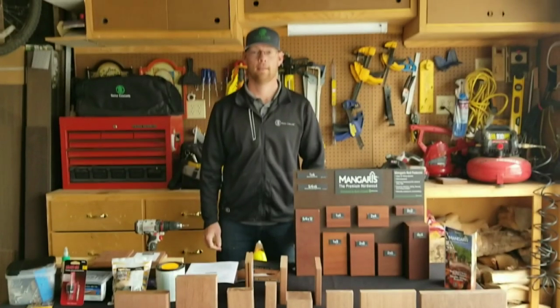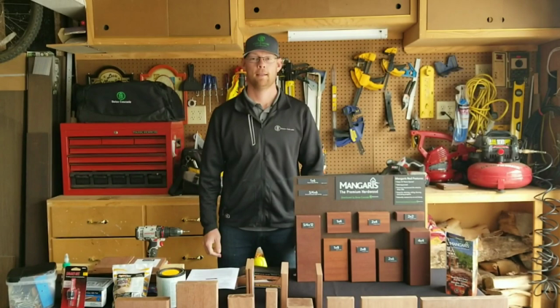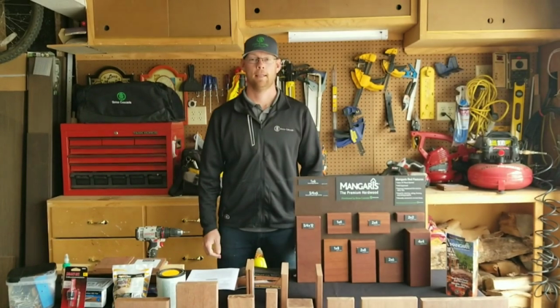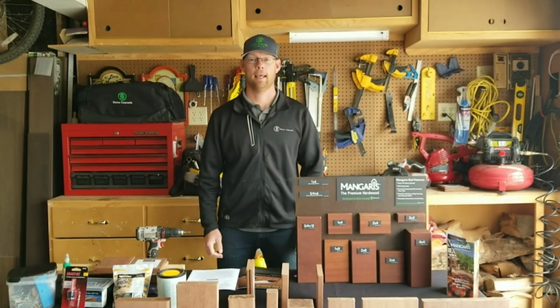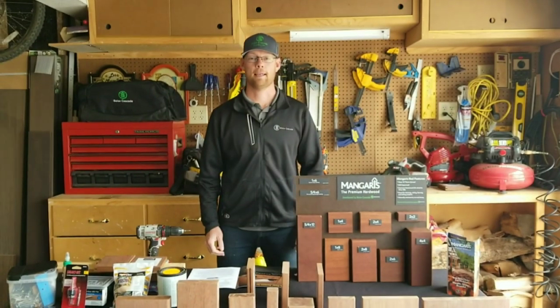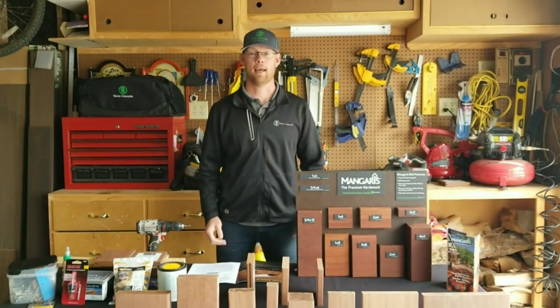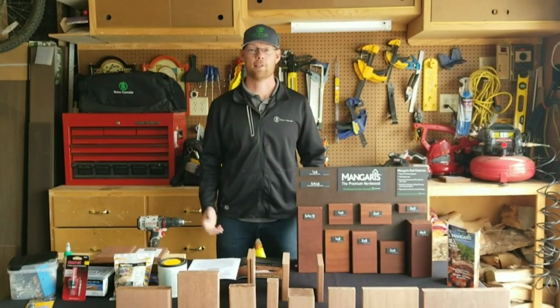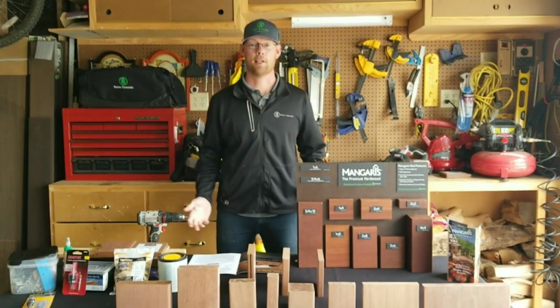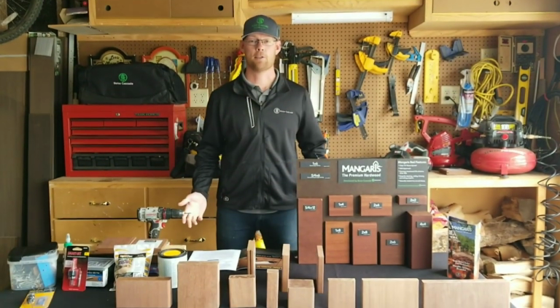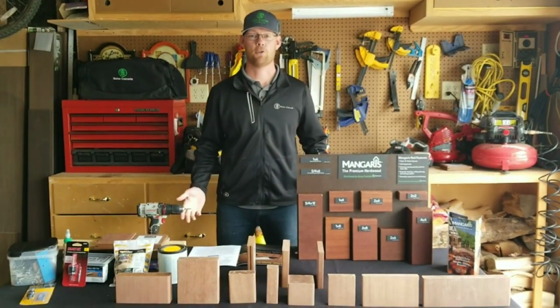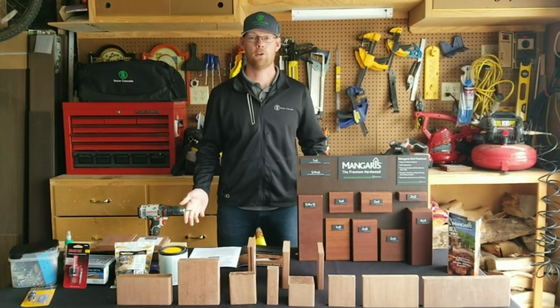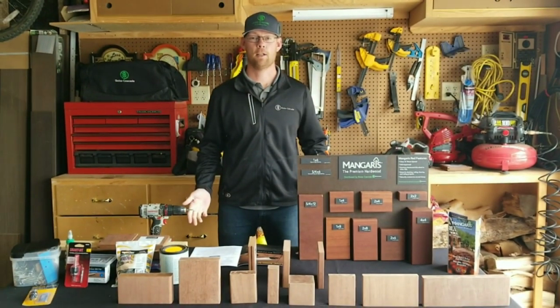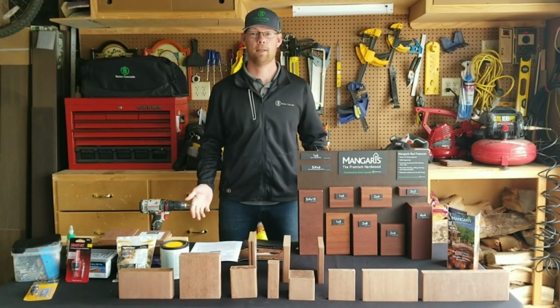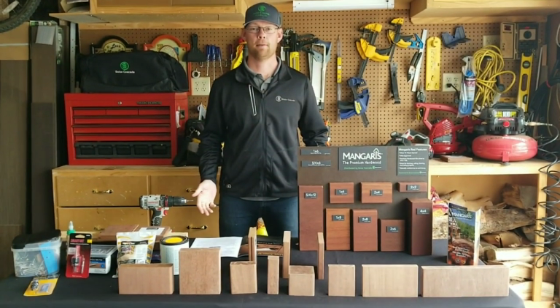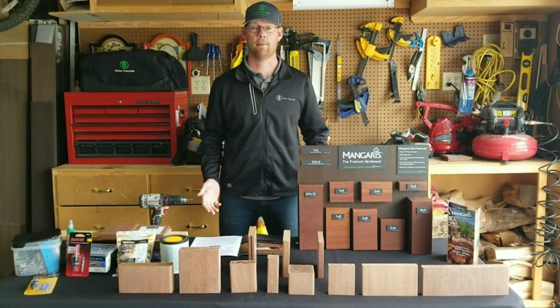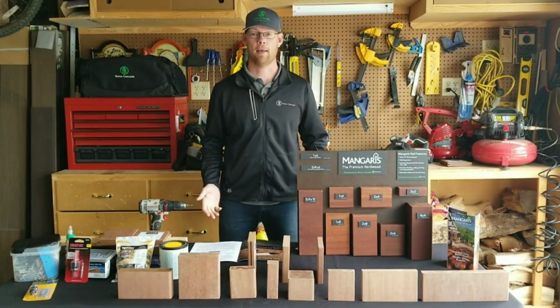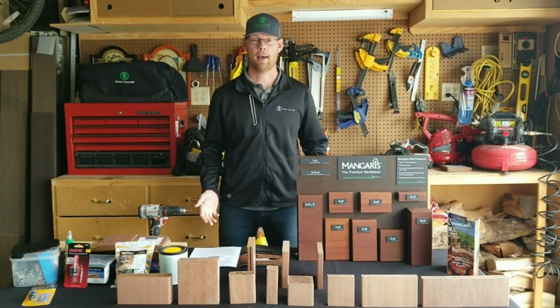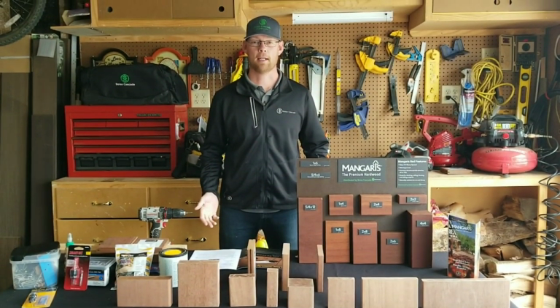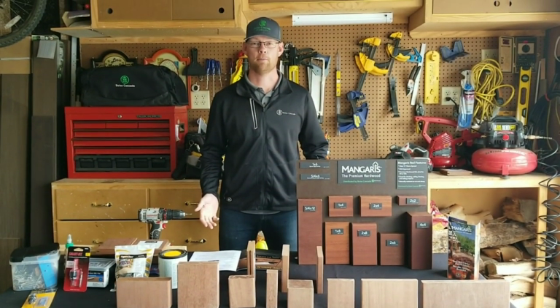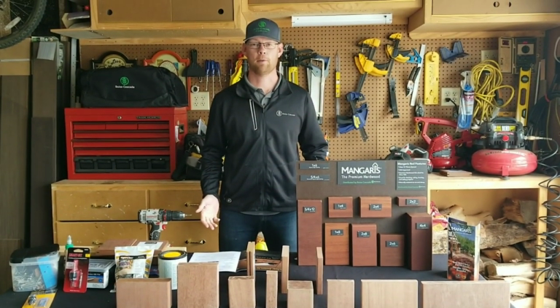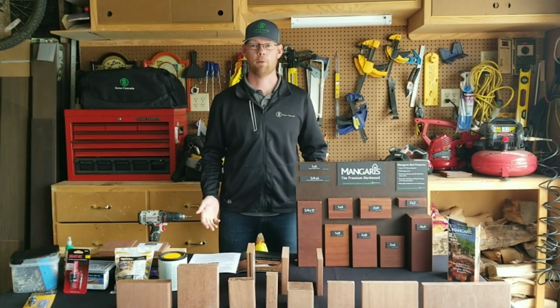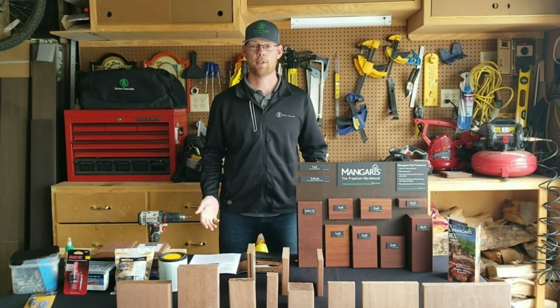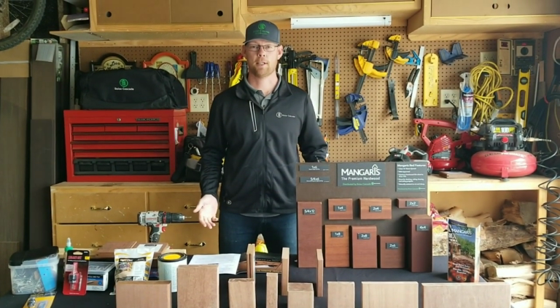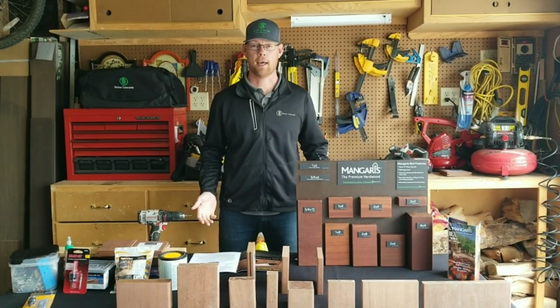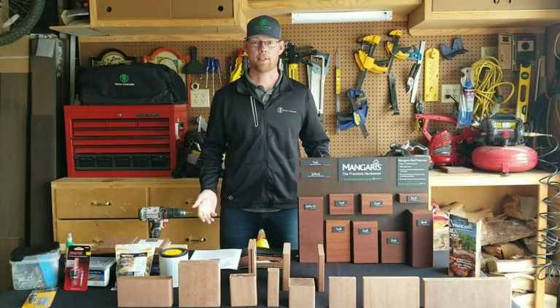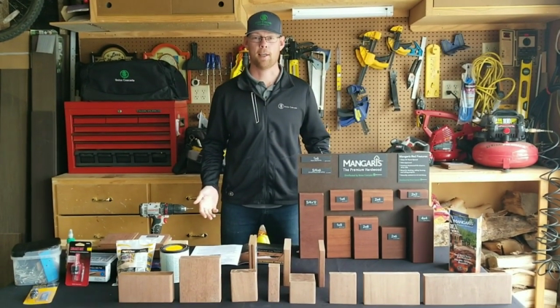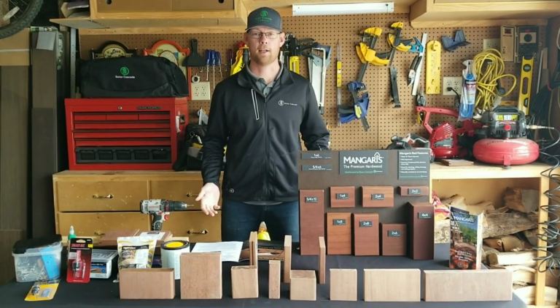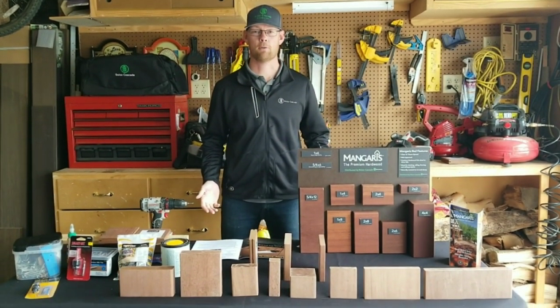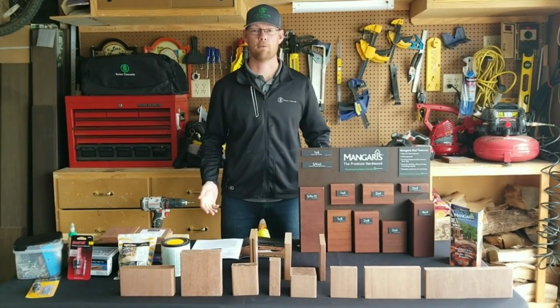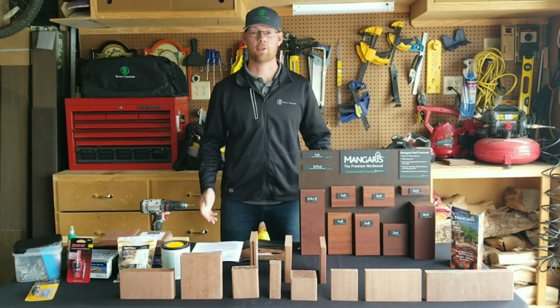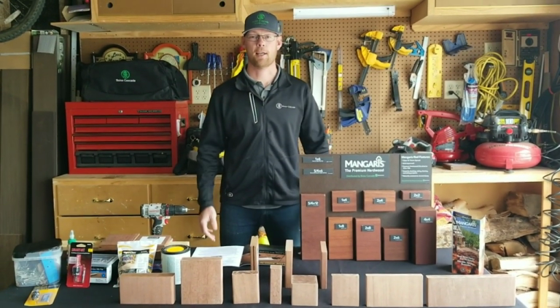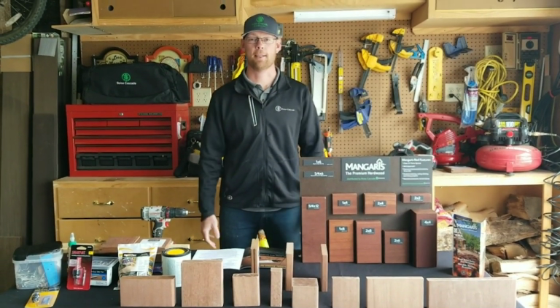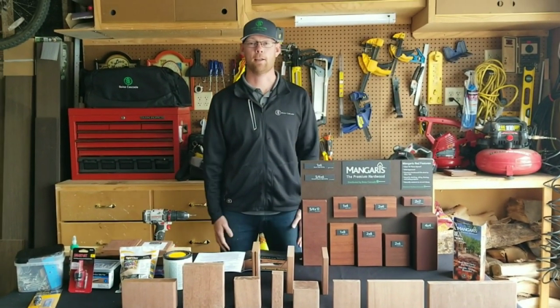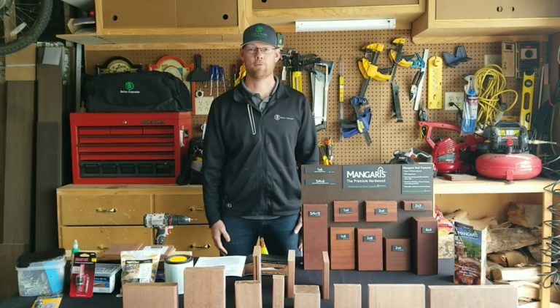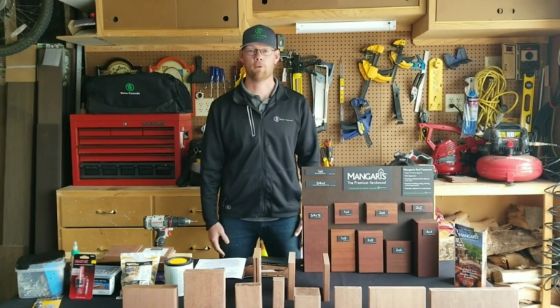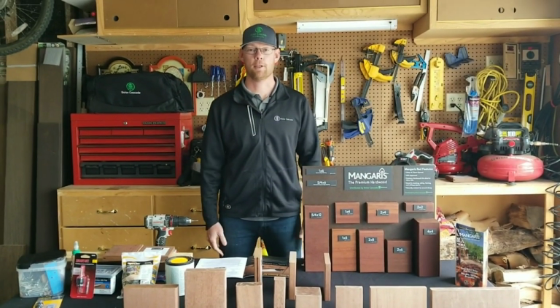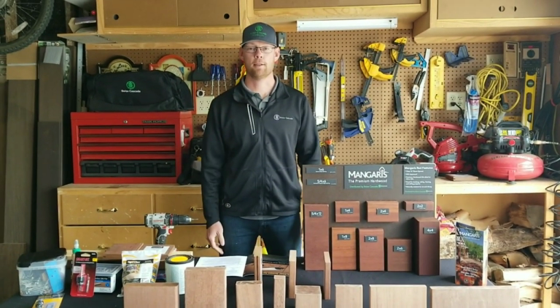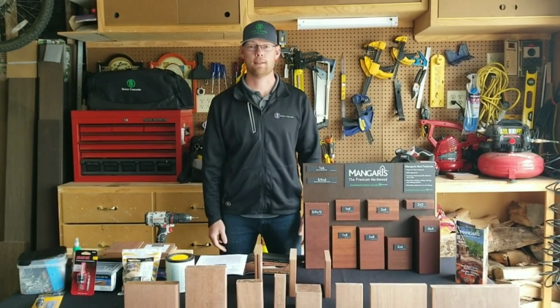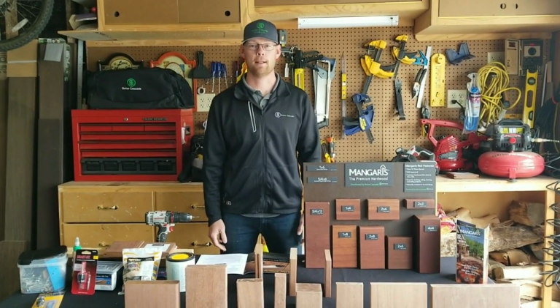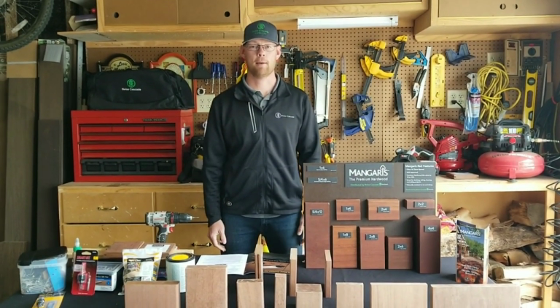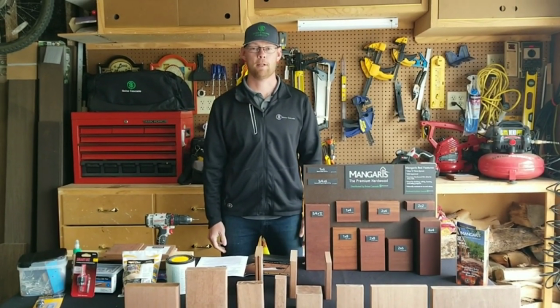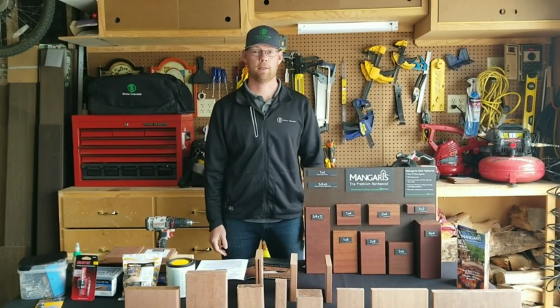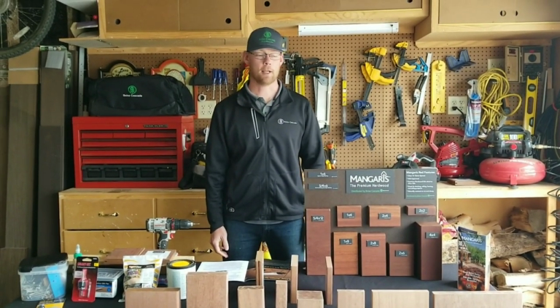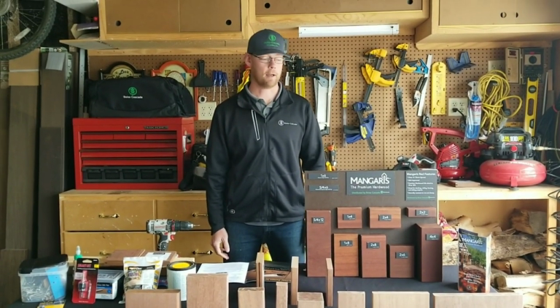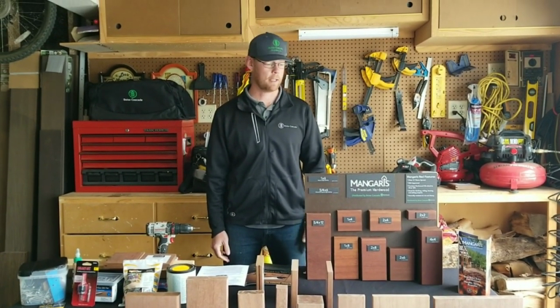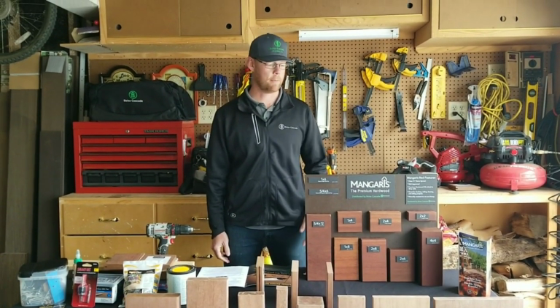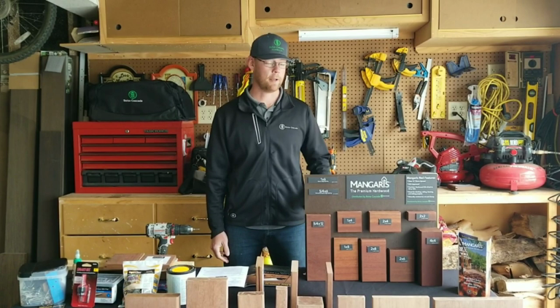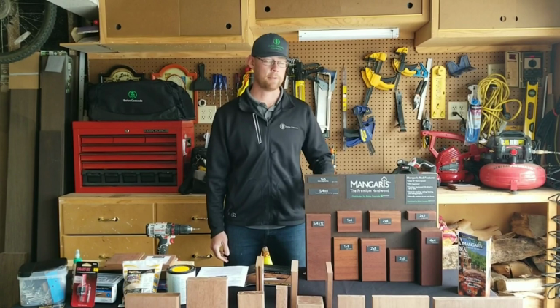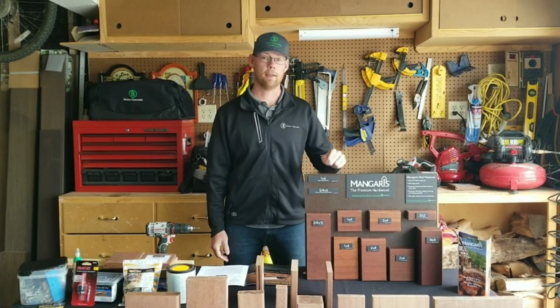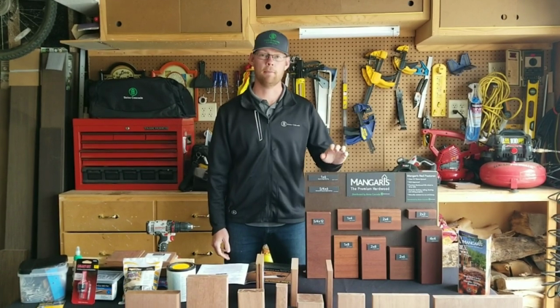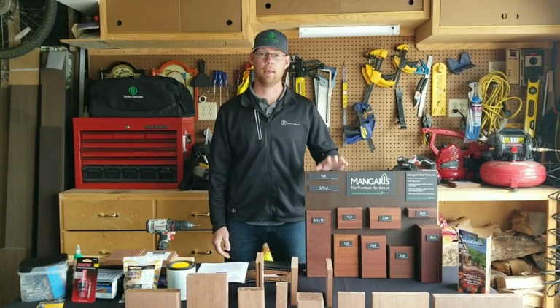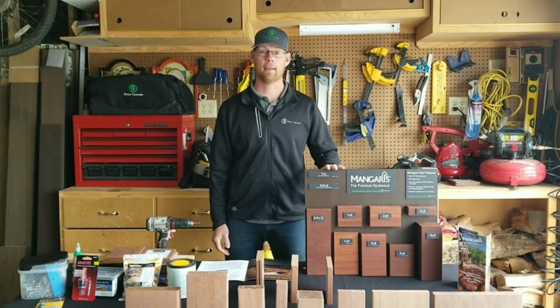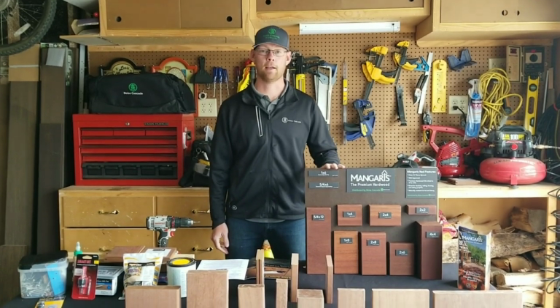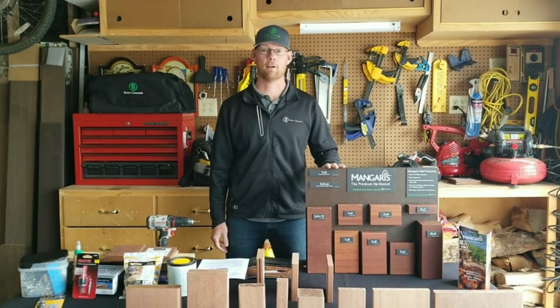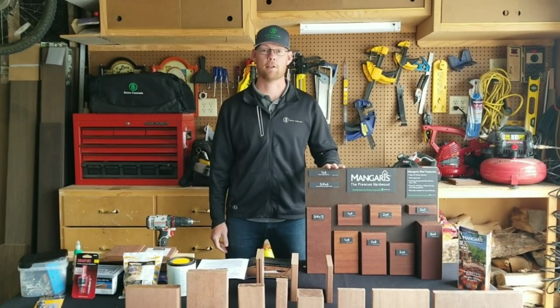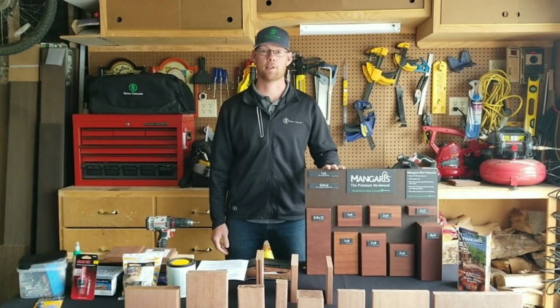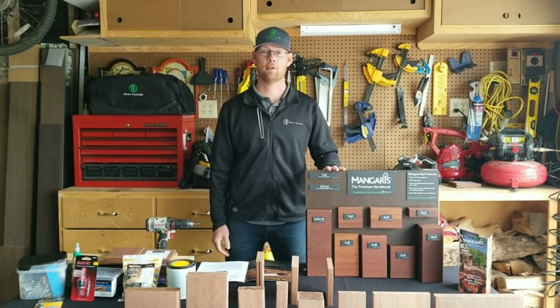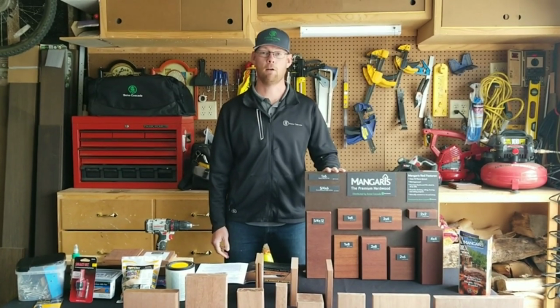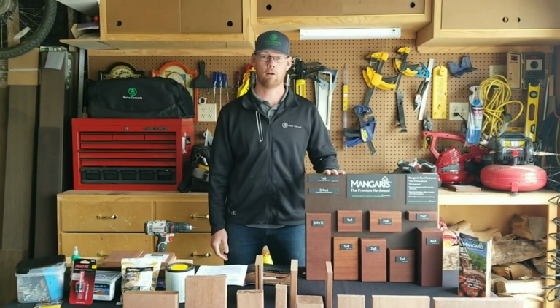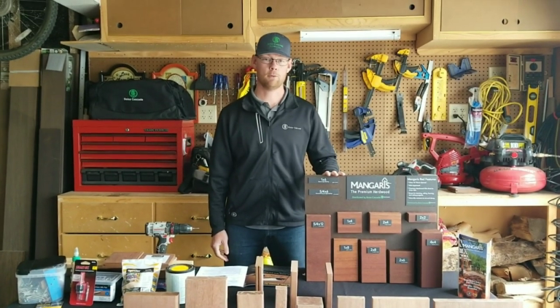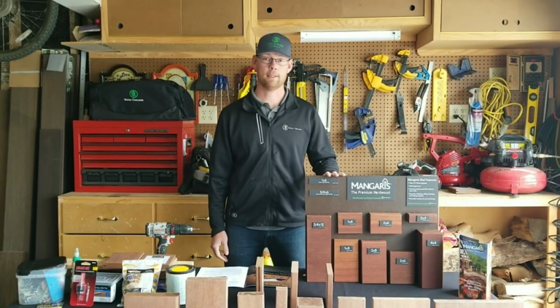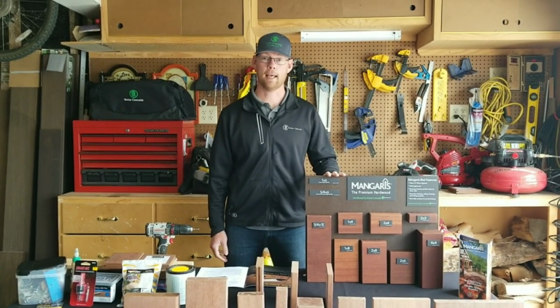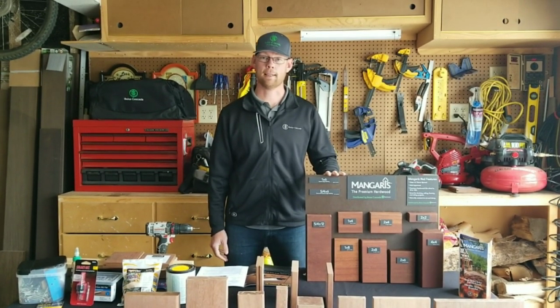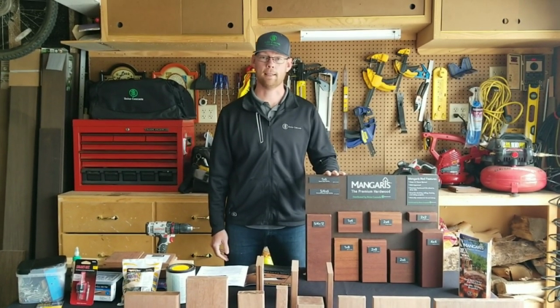Hey guys, thanks for joining me. I'm Adam with Boise Cascade in Riverside, California. Today I'm going to be talking about the Mangaris hardwood decking.